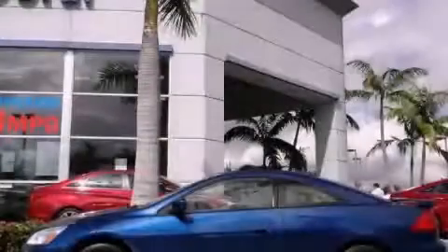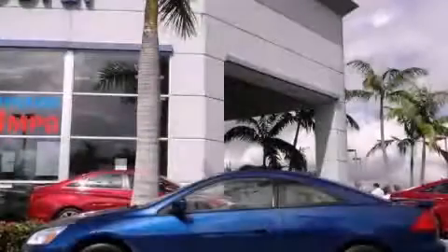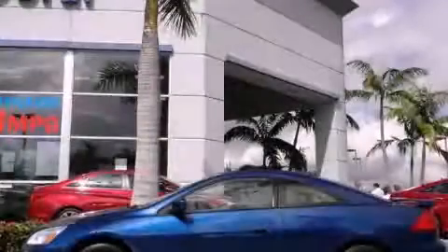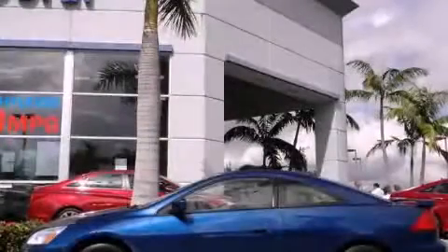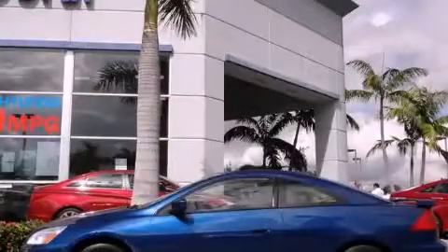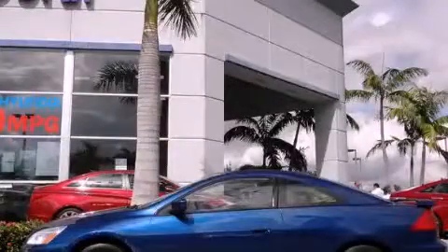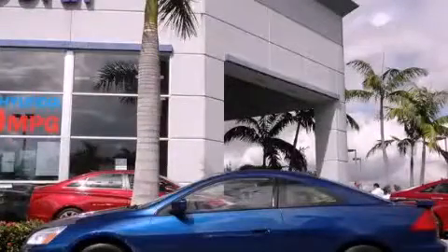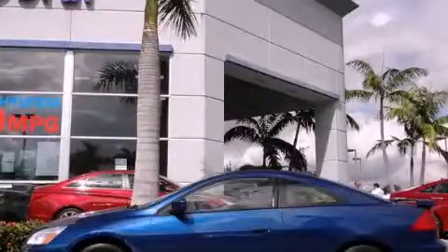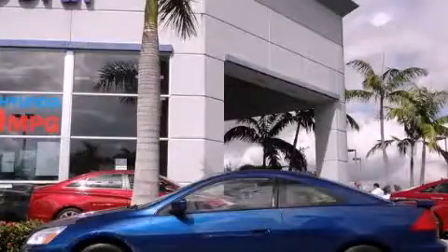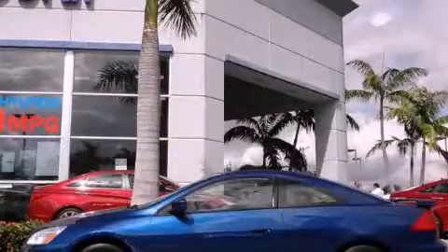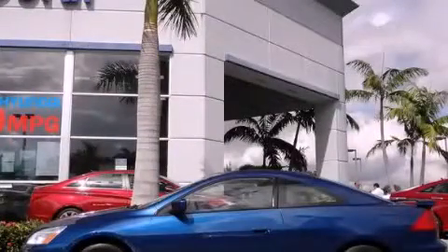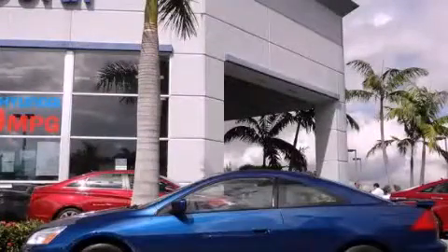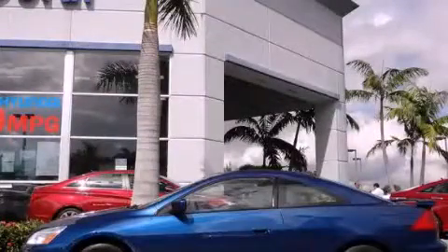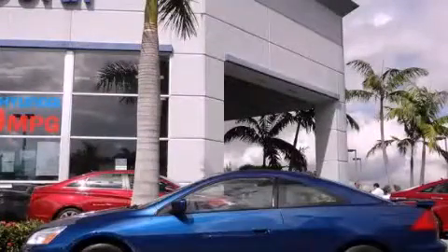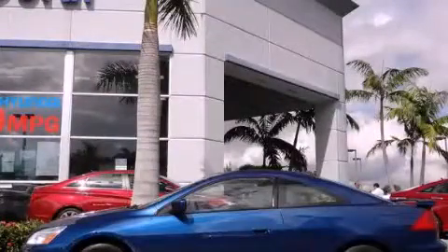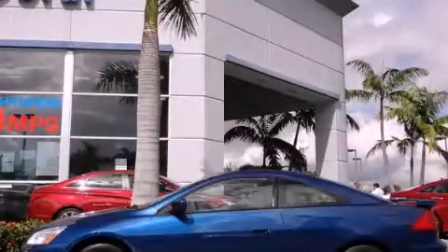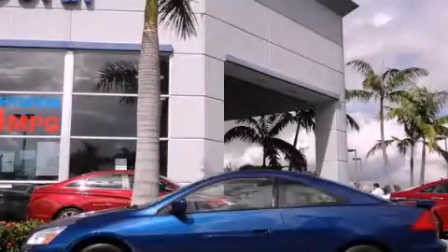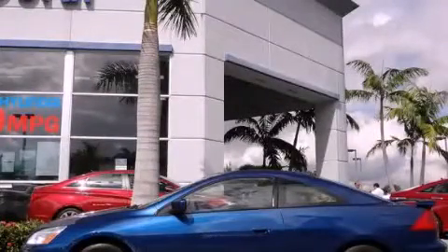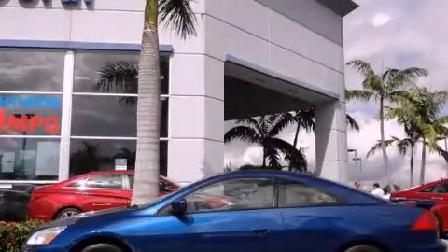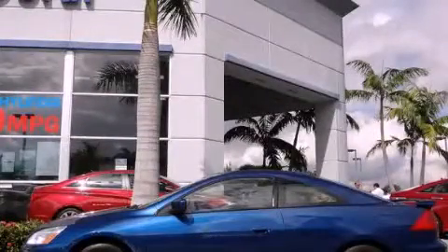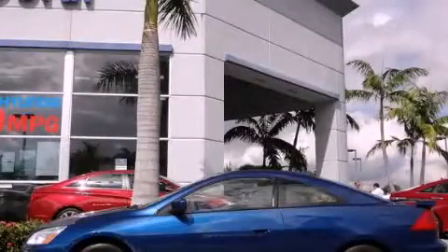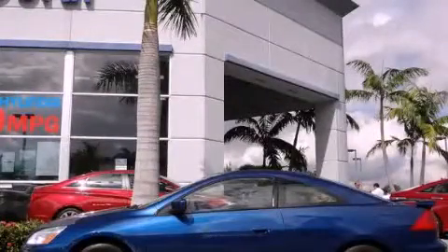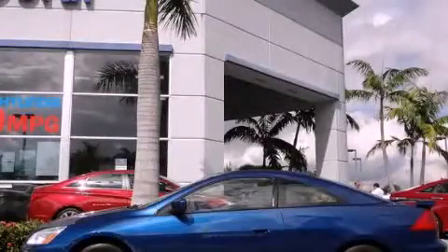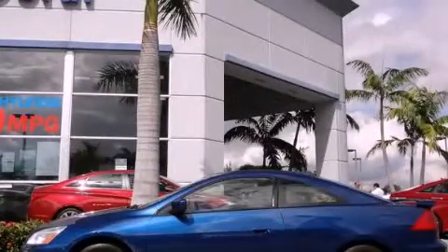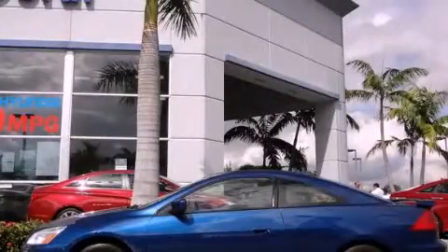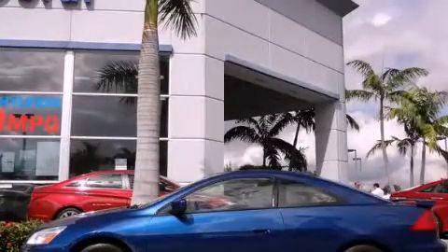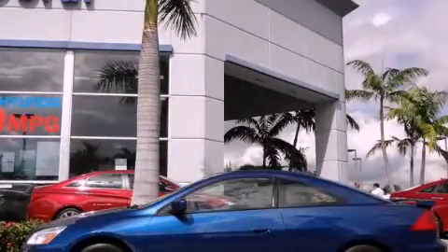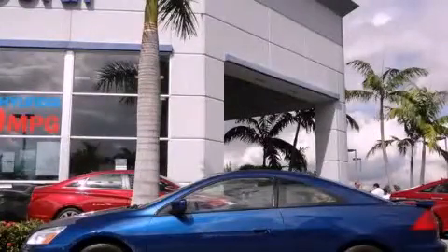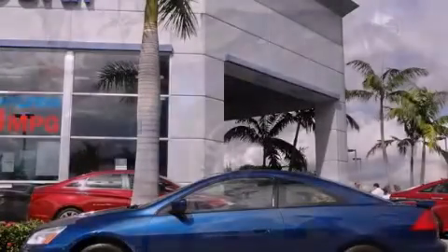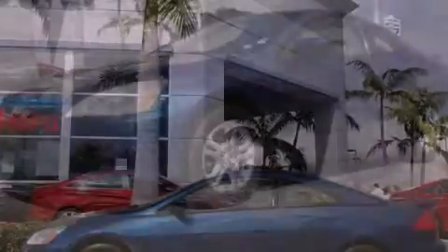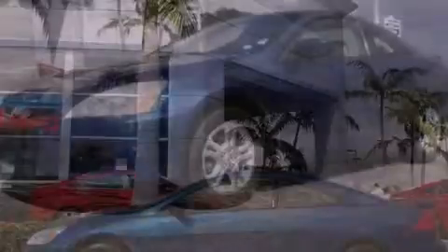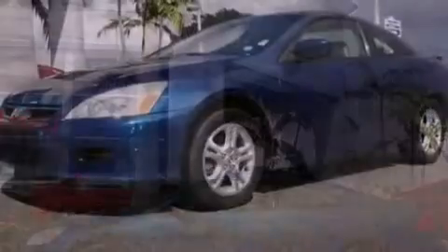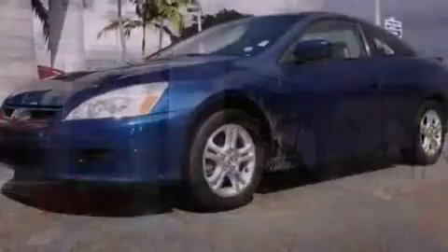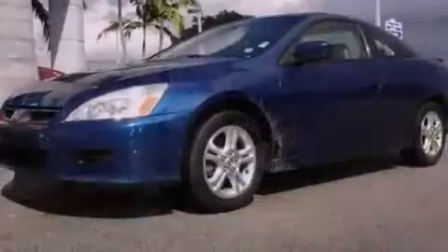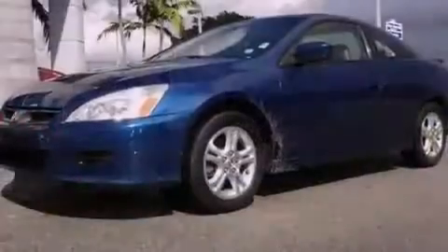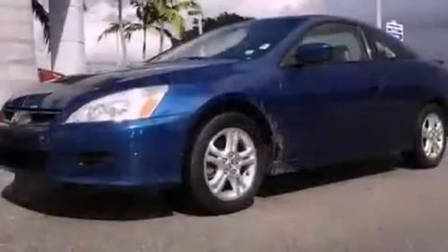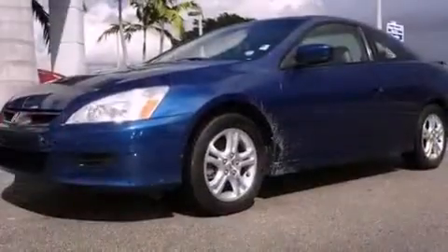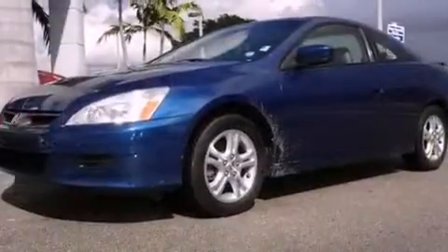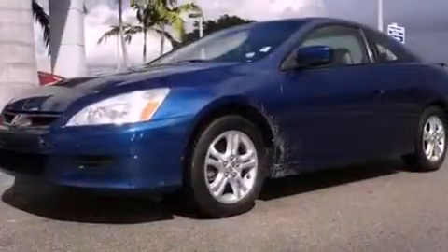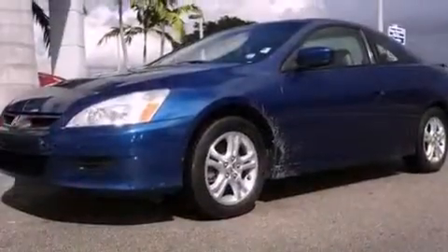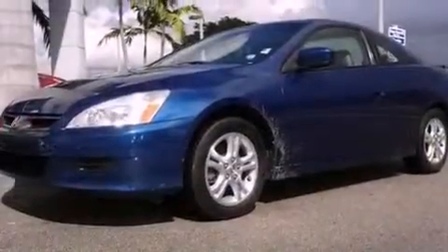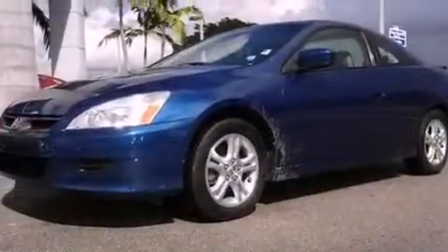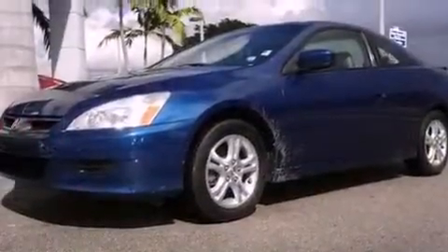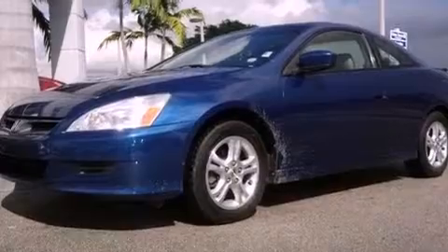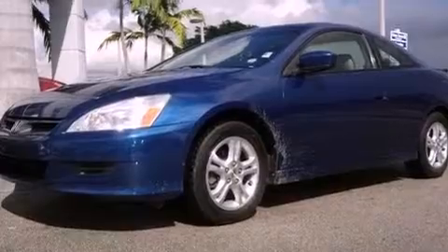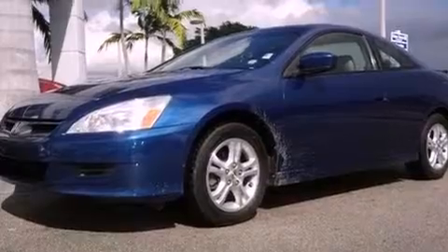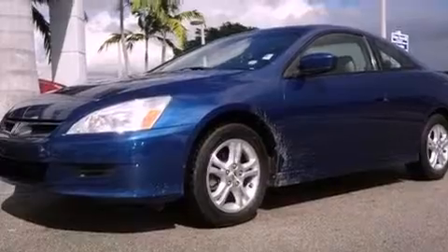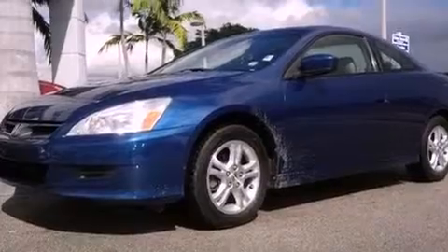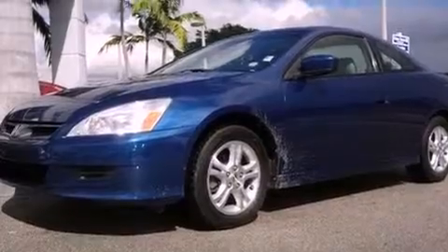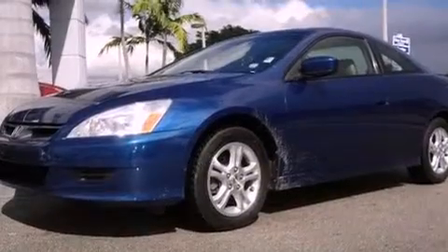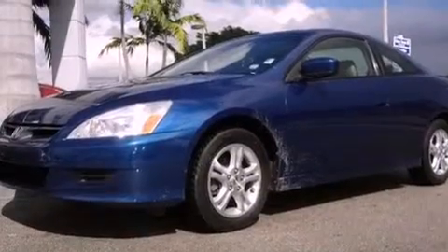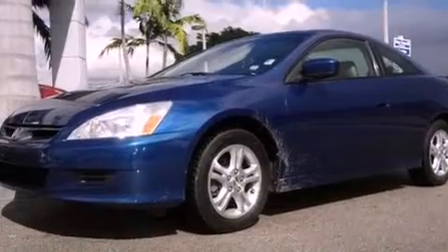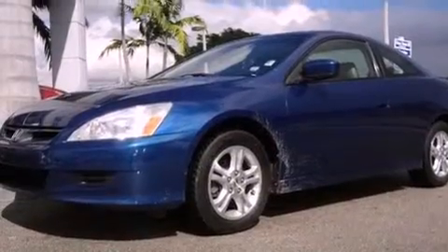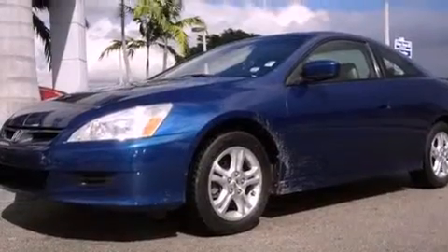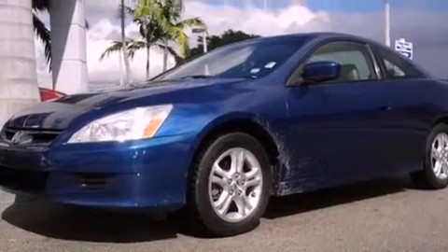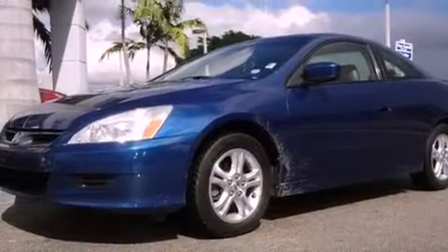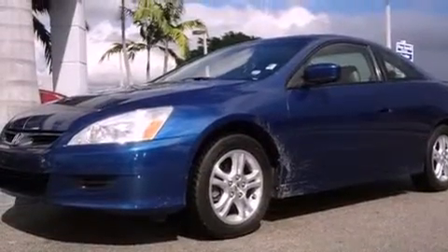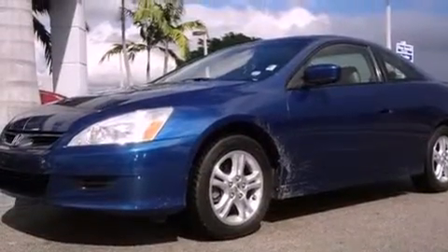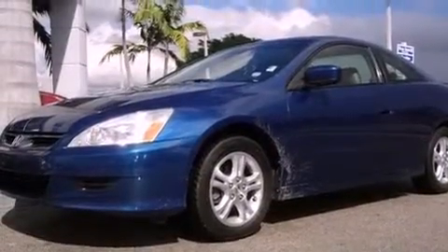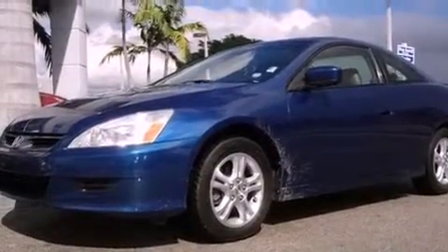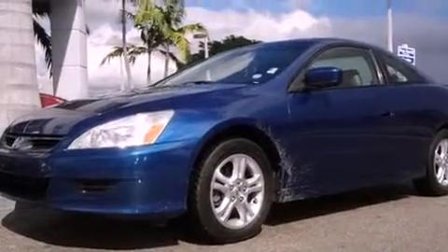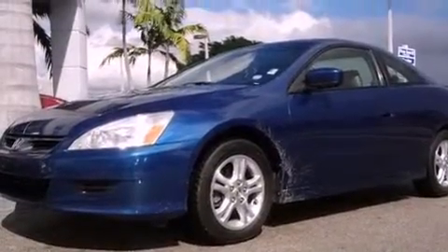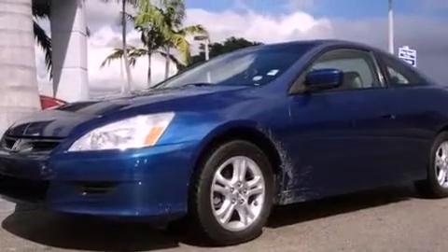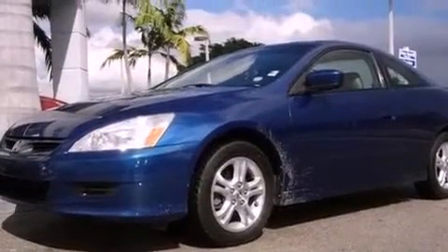This is a 2006 Honda Accord. It features a four-cylinder engine and an automatic transmission.